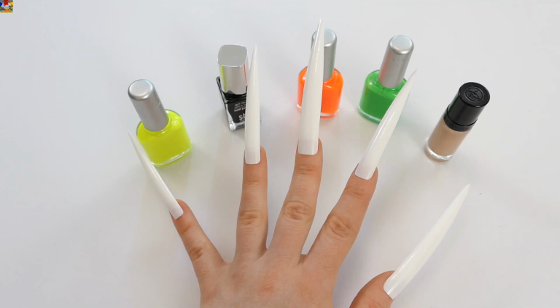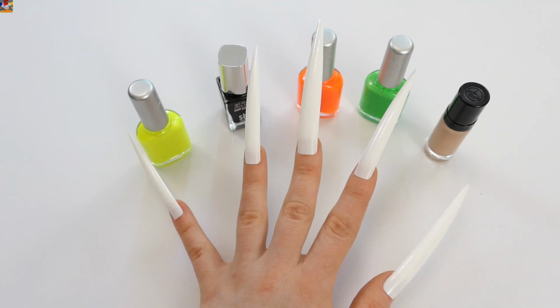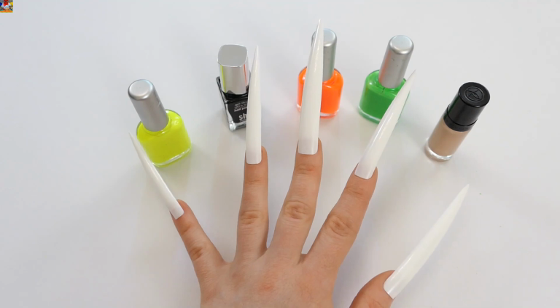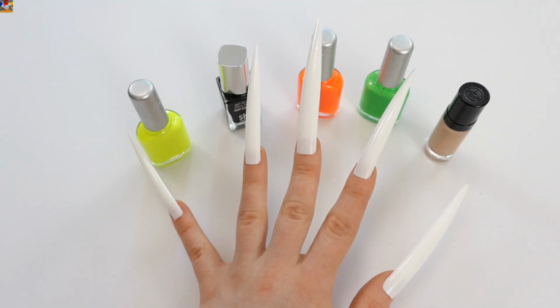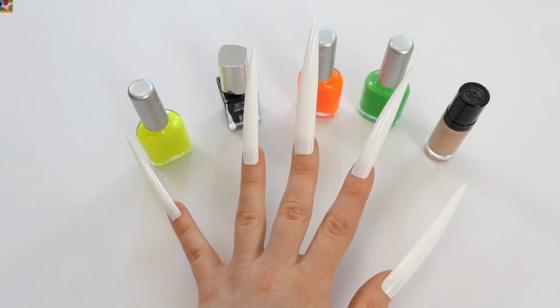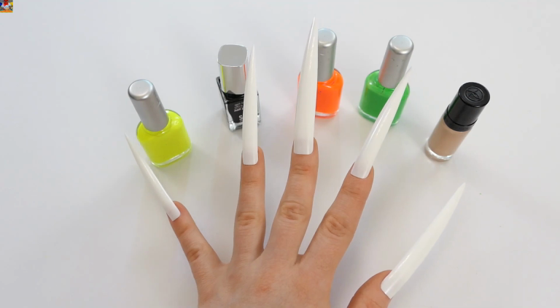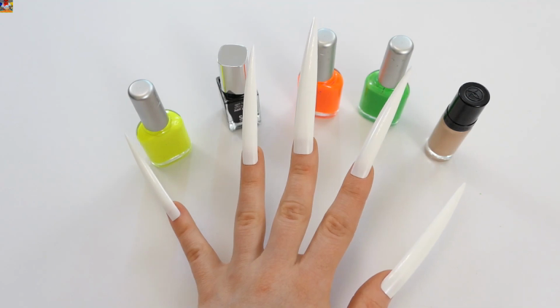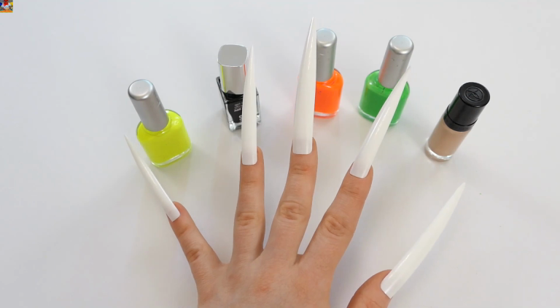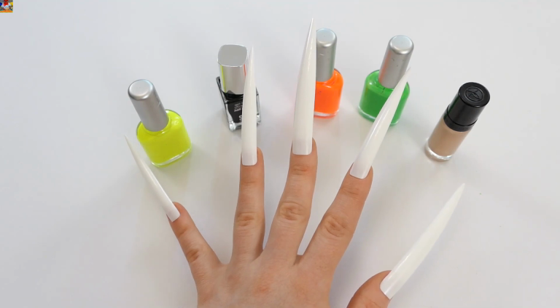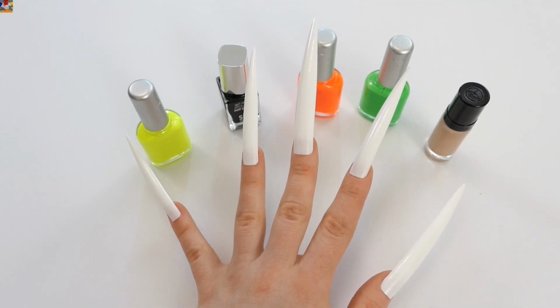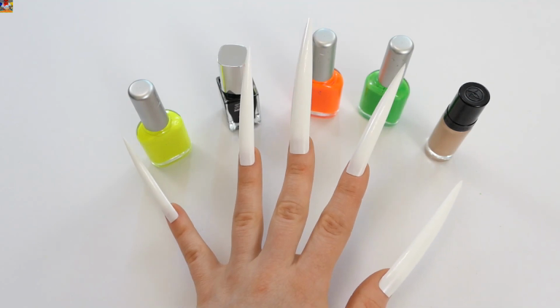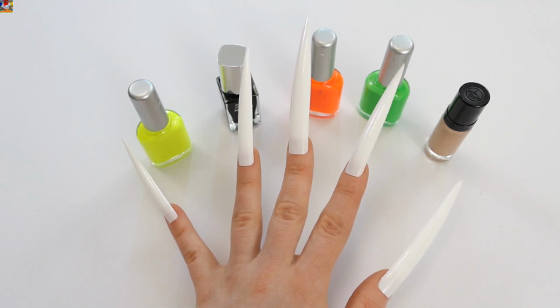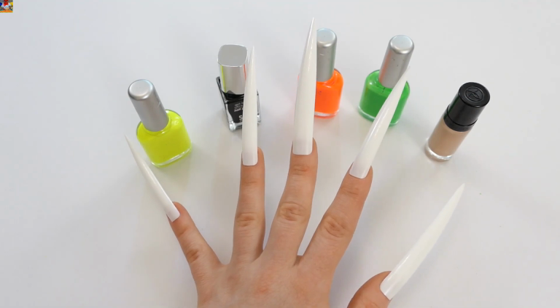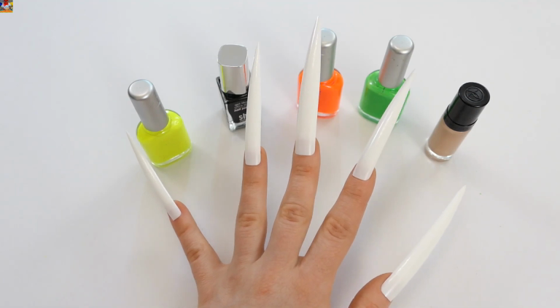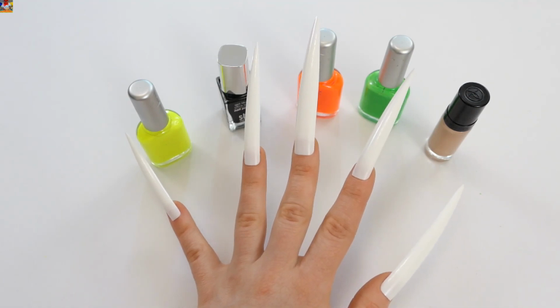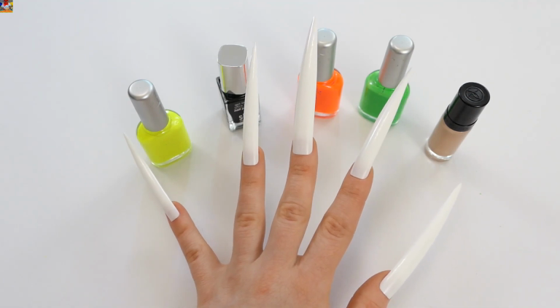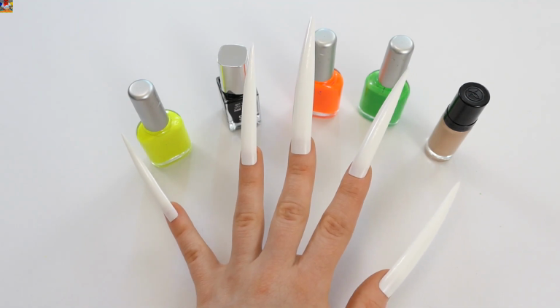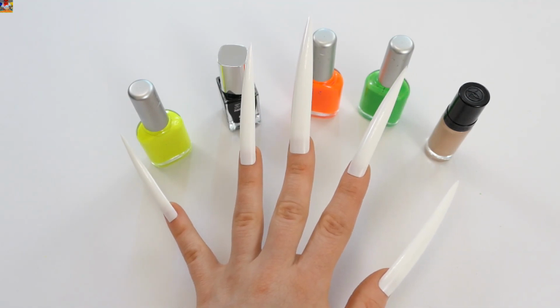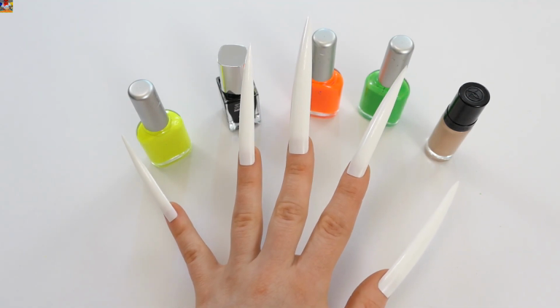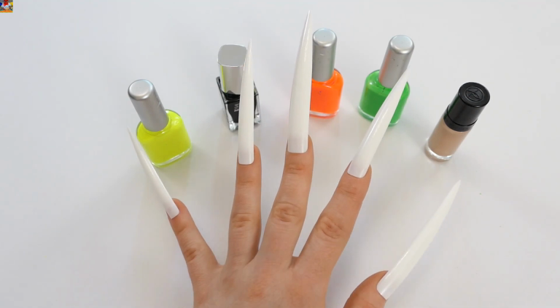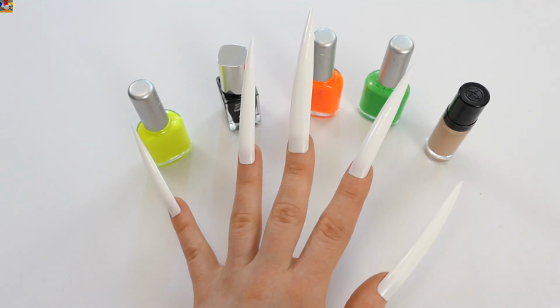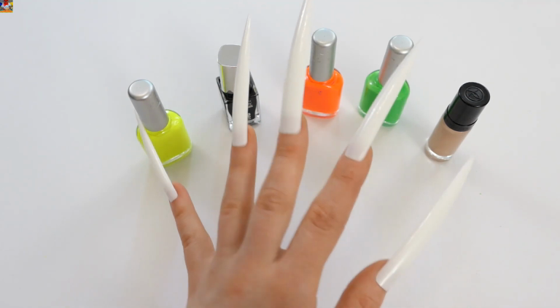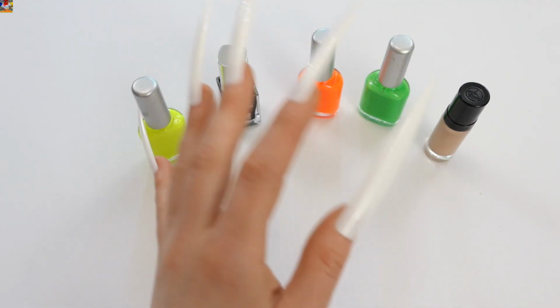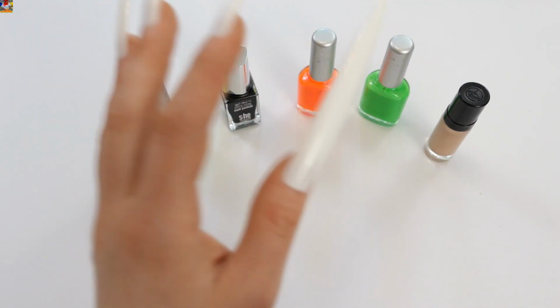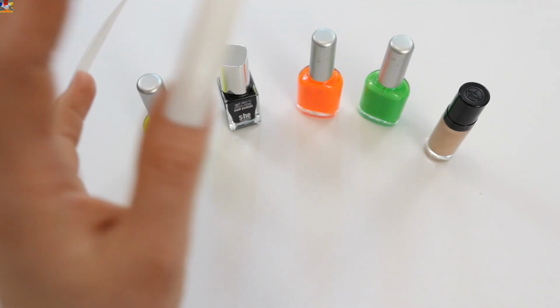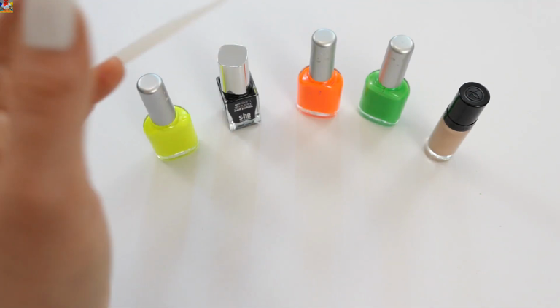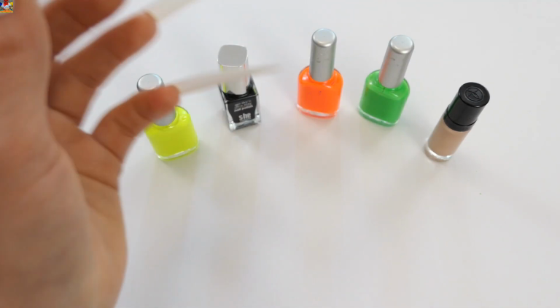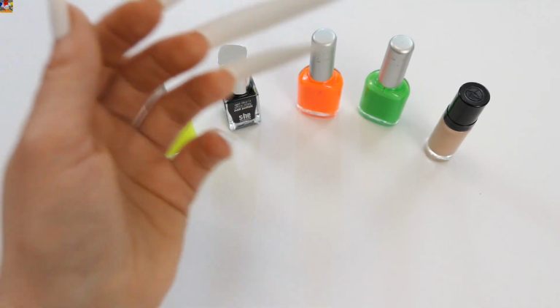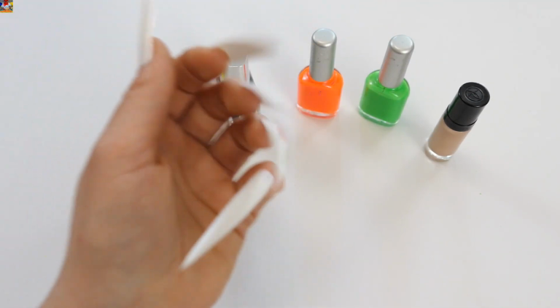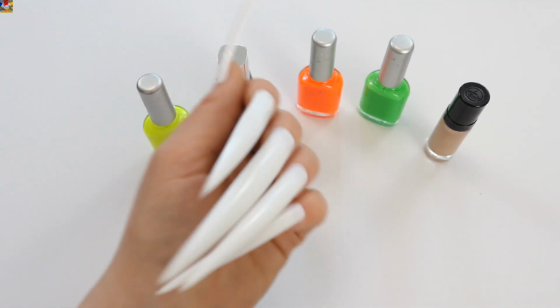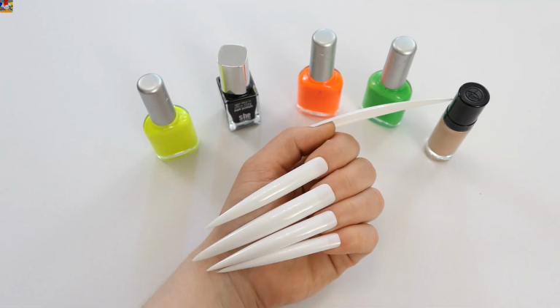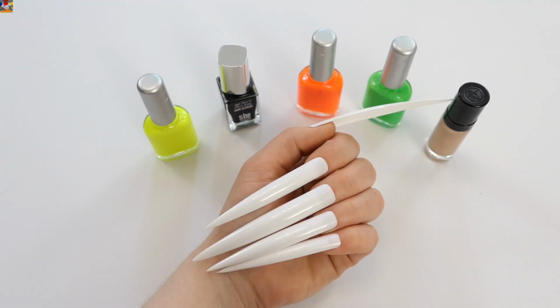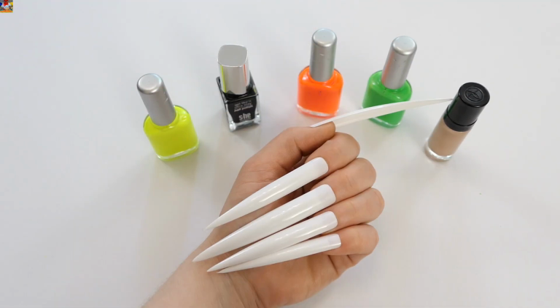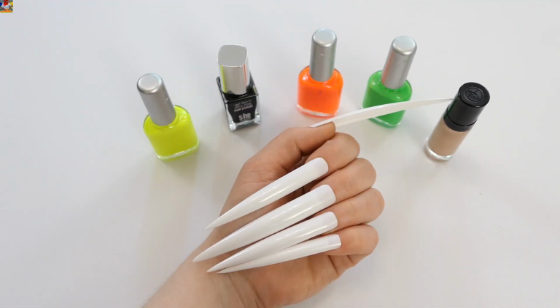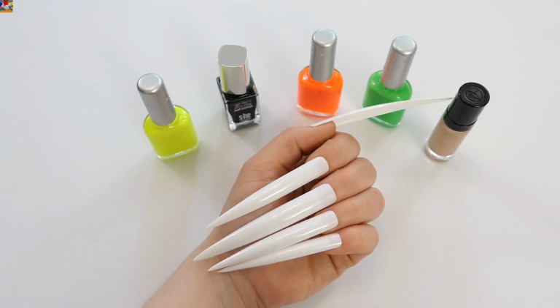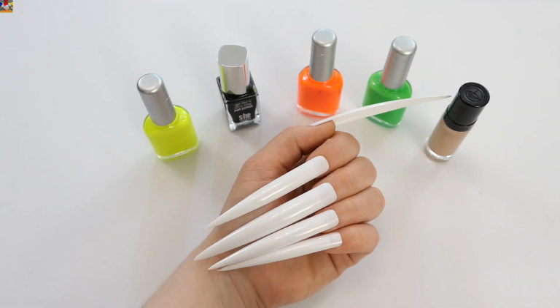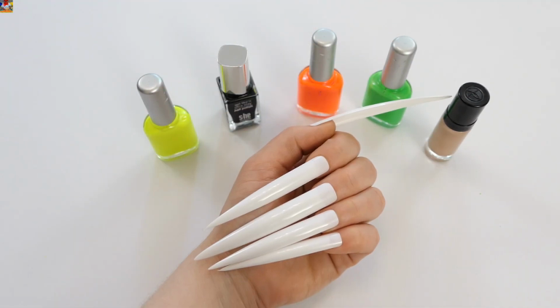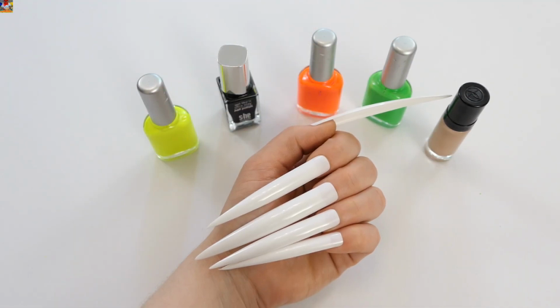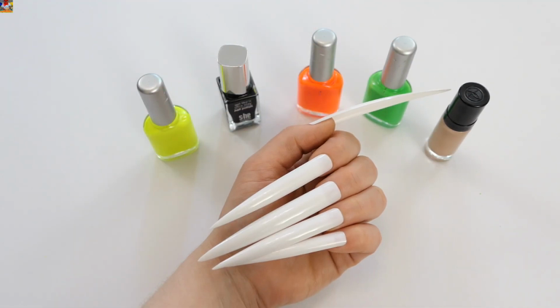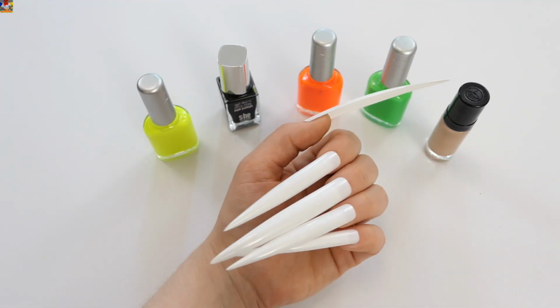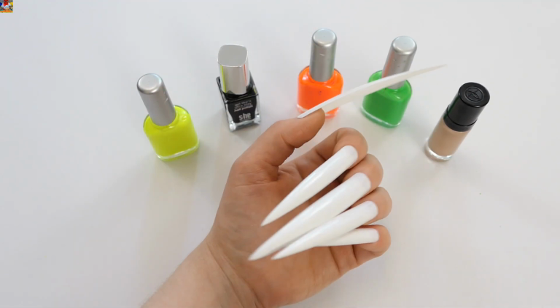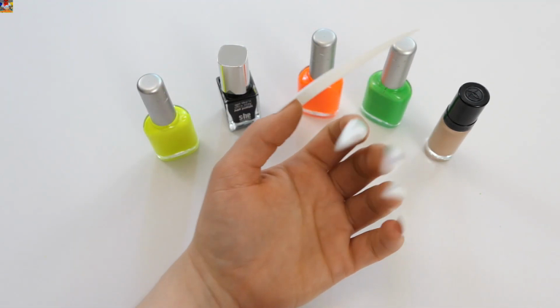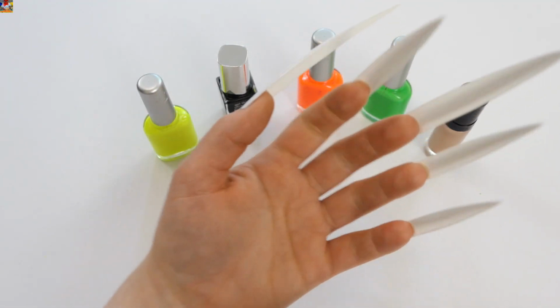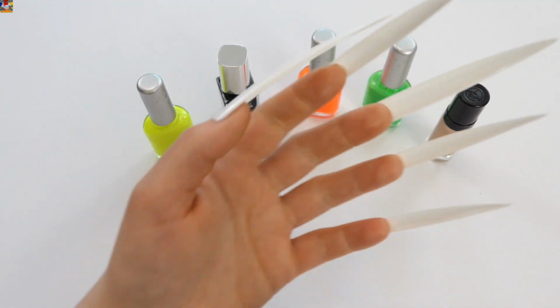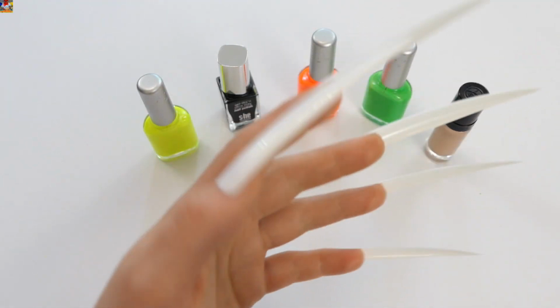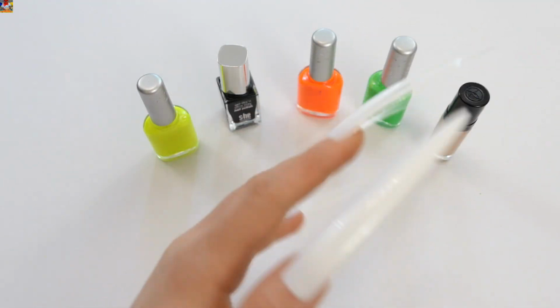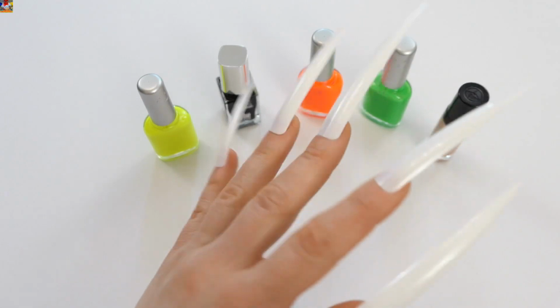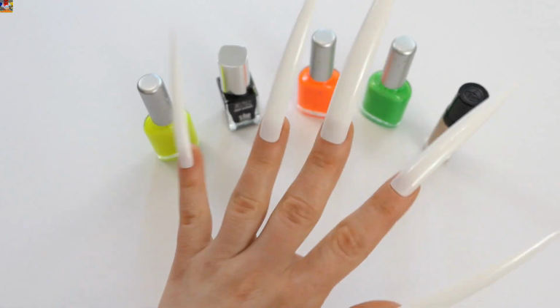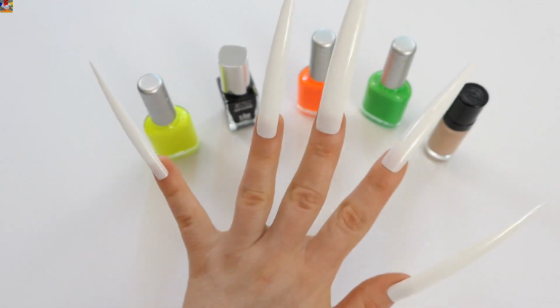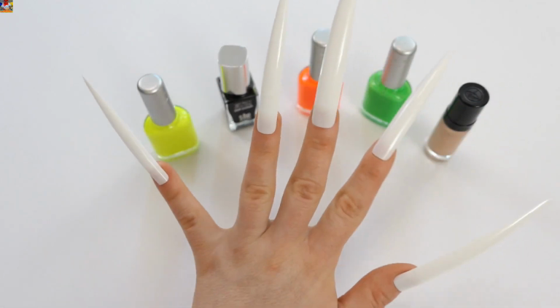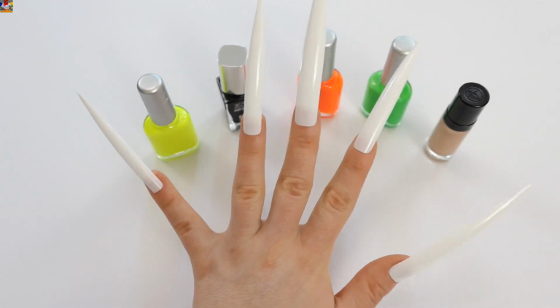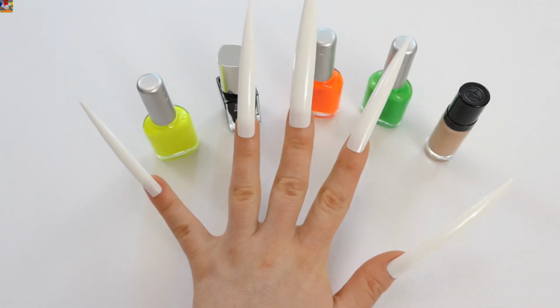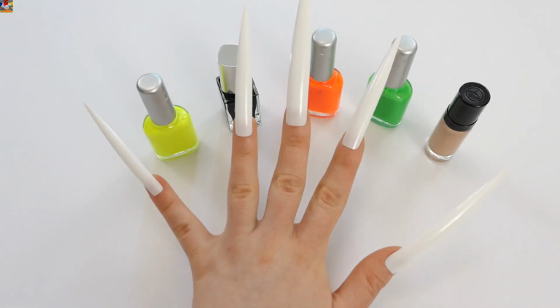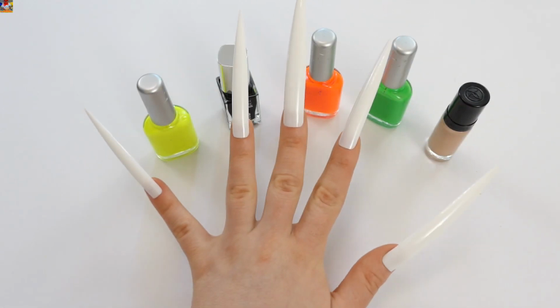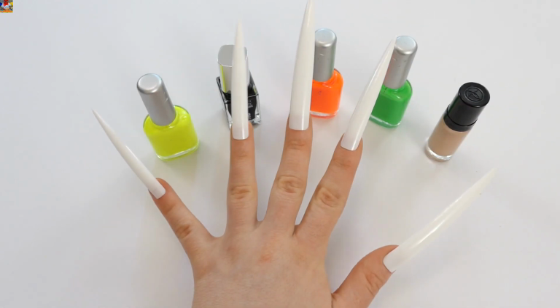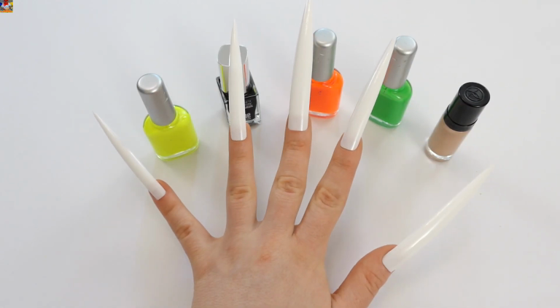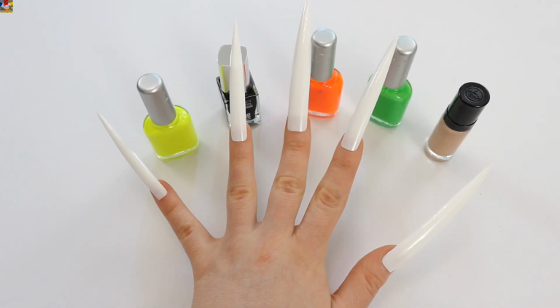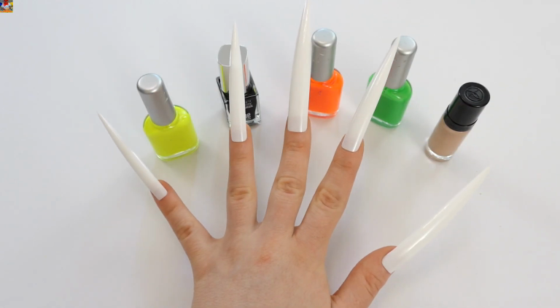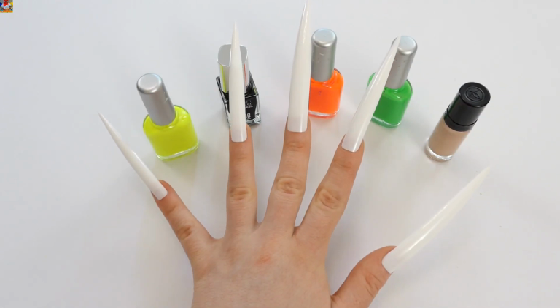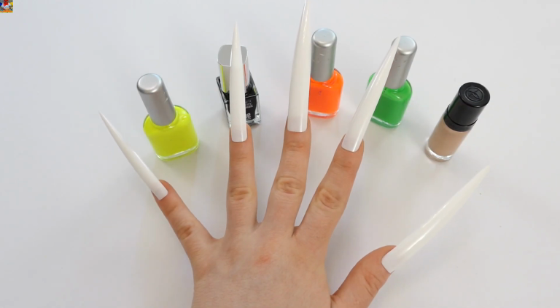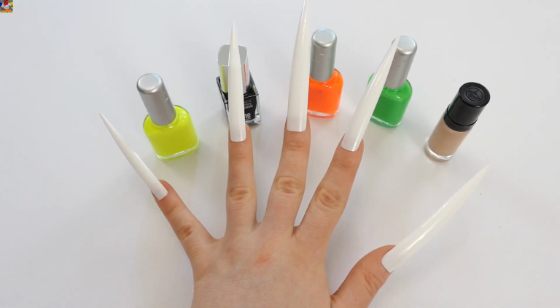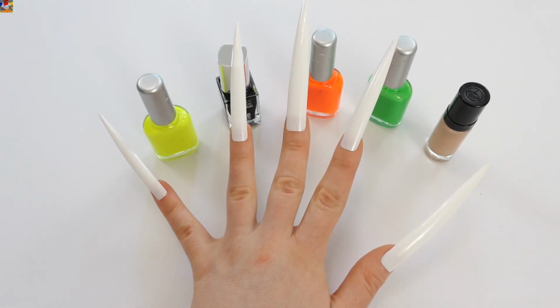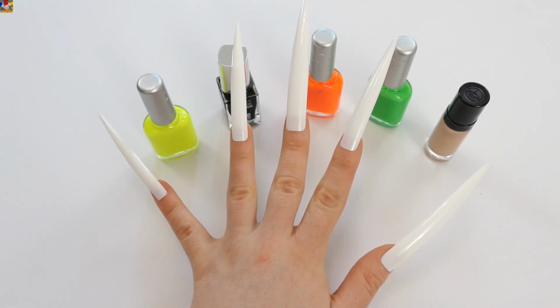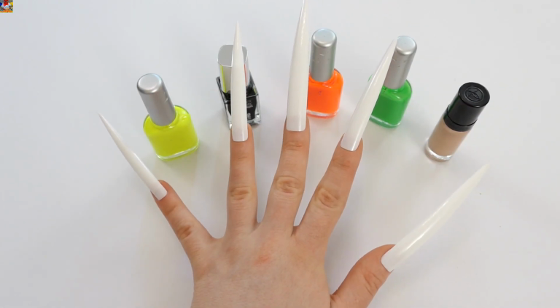Hey guys! Today we are learning colors, five animals' names and letters.